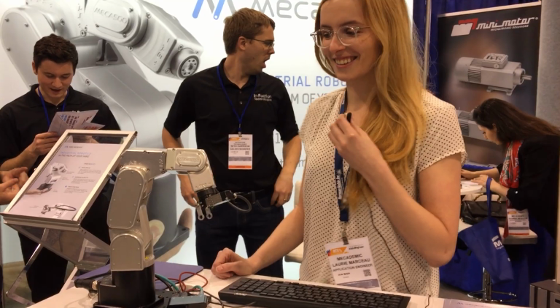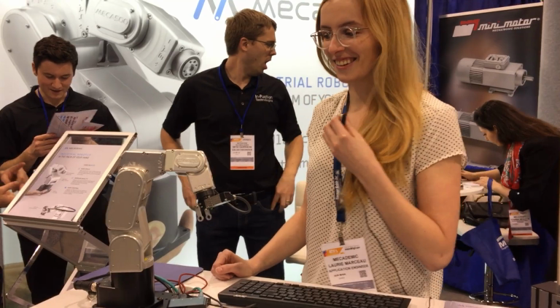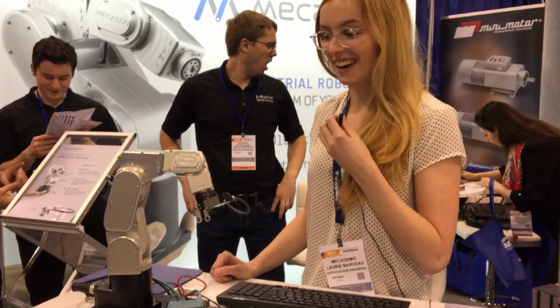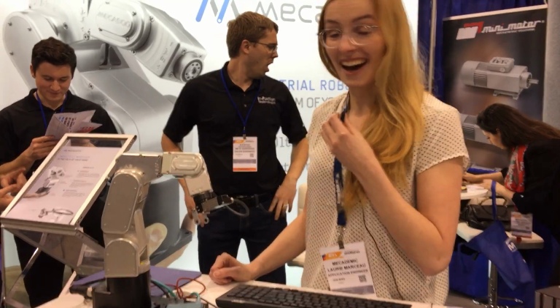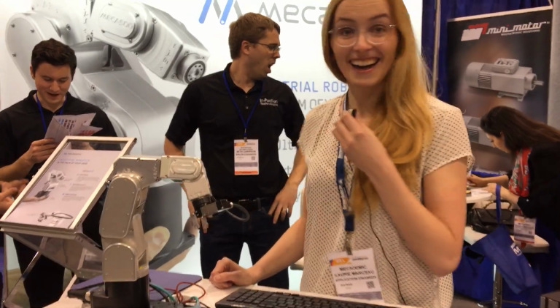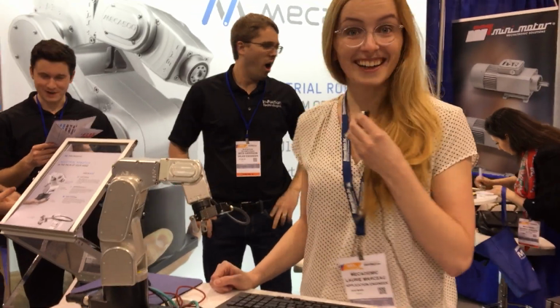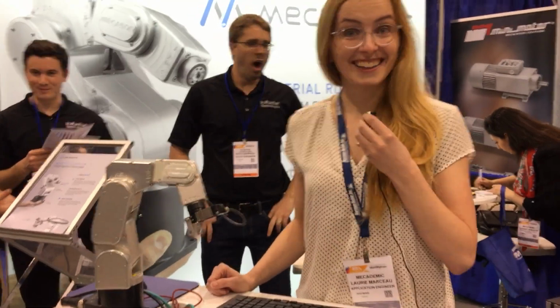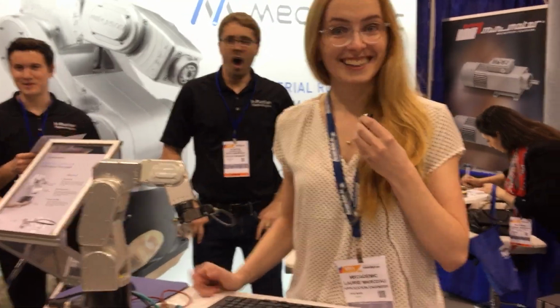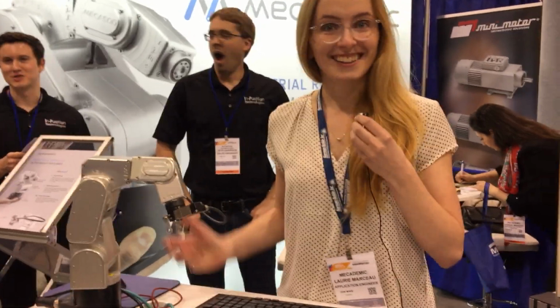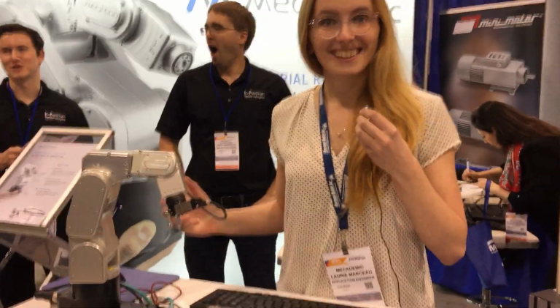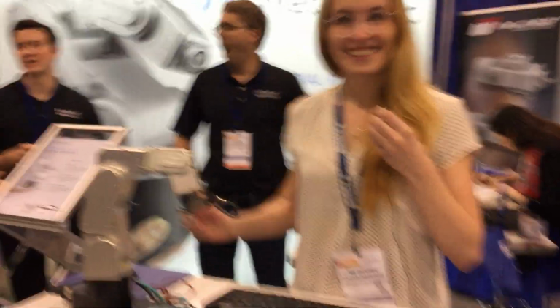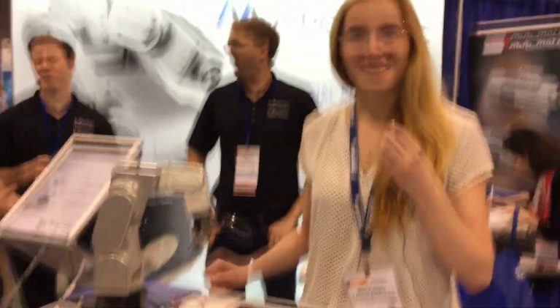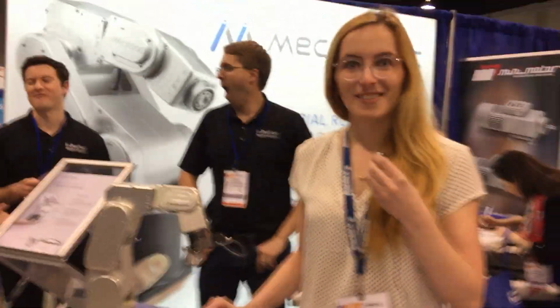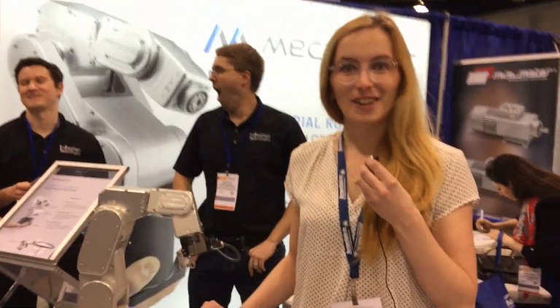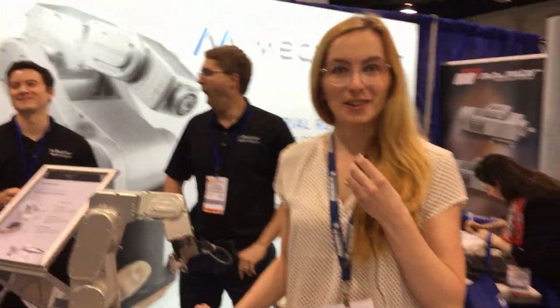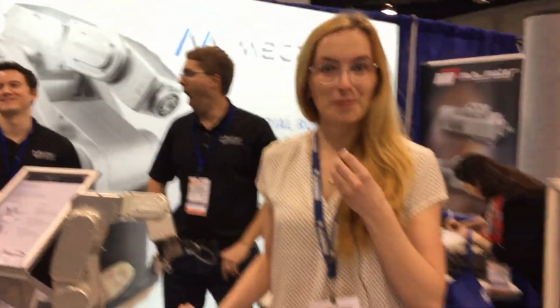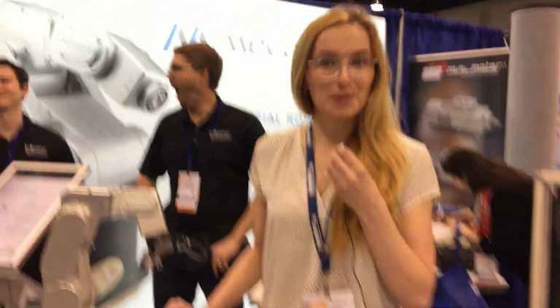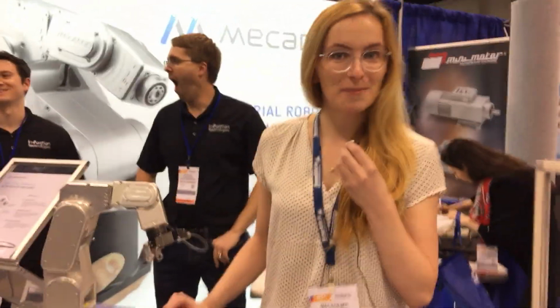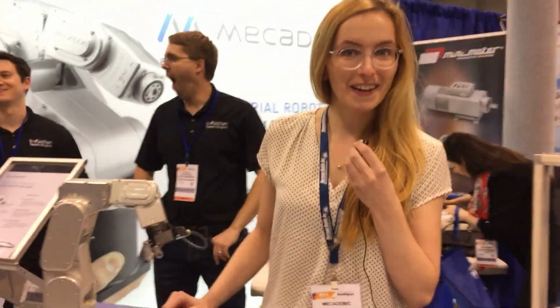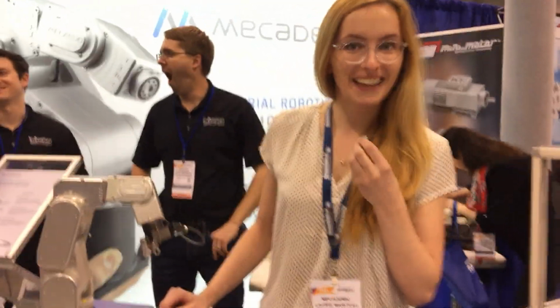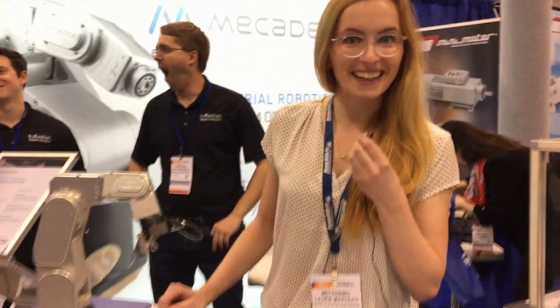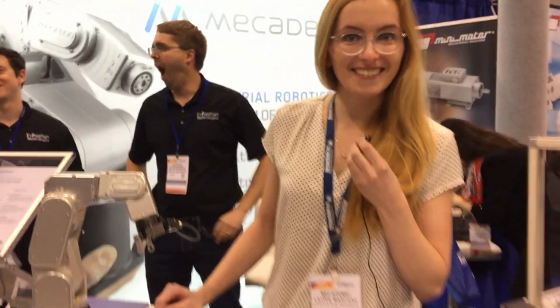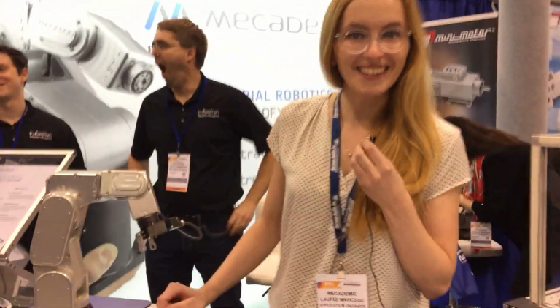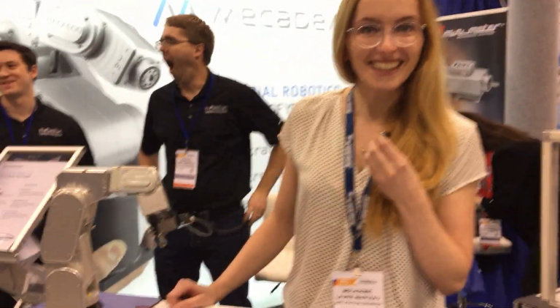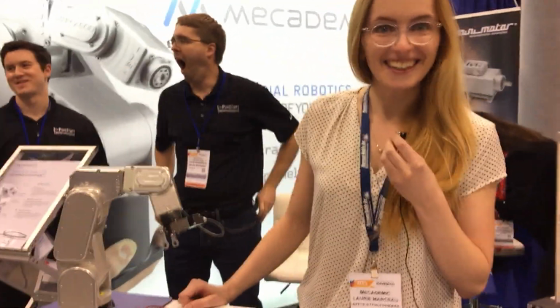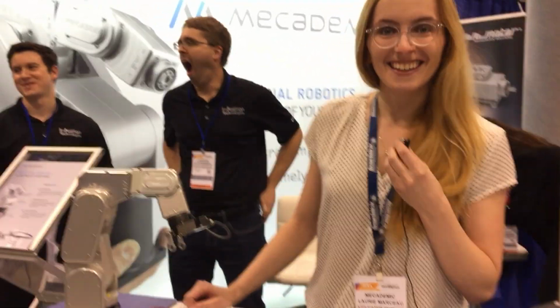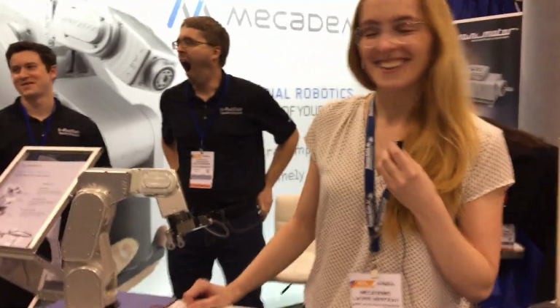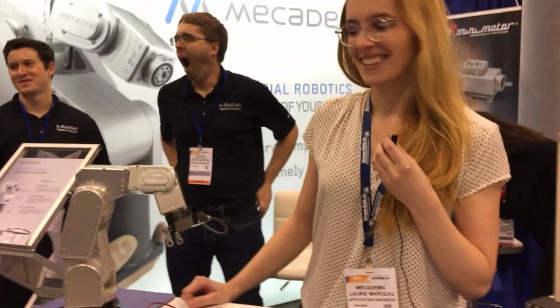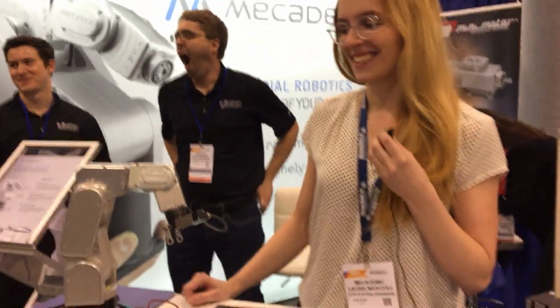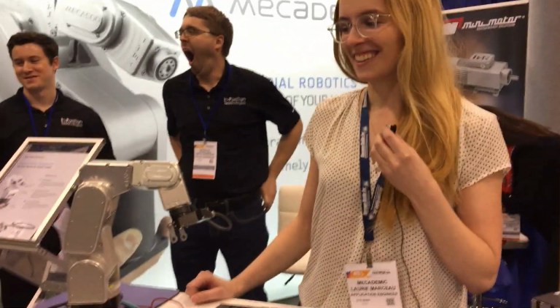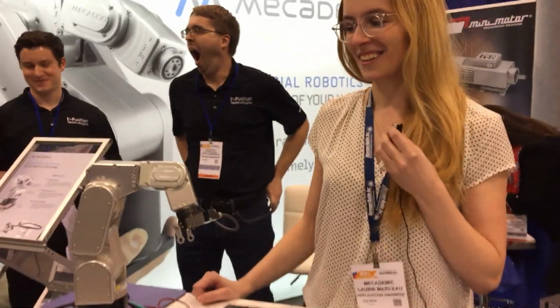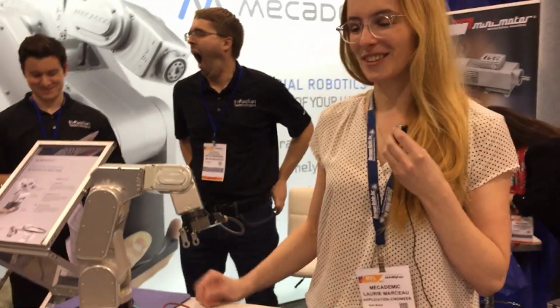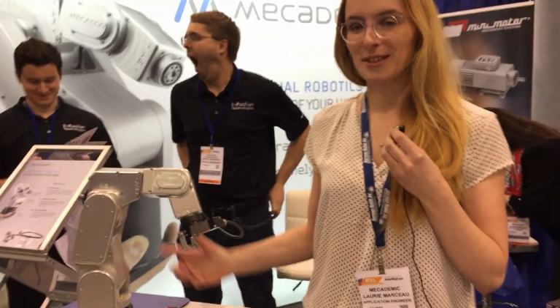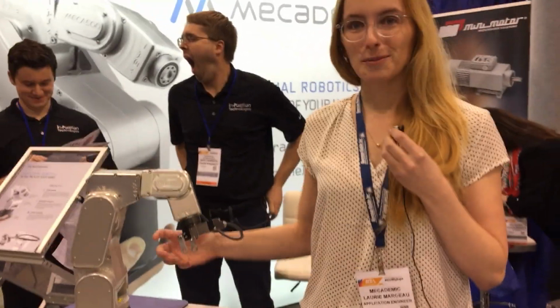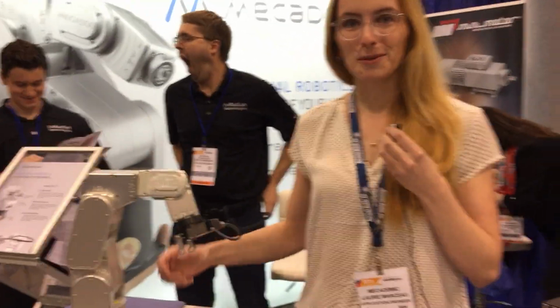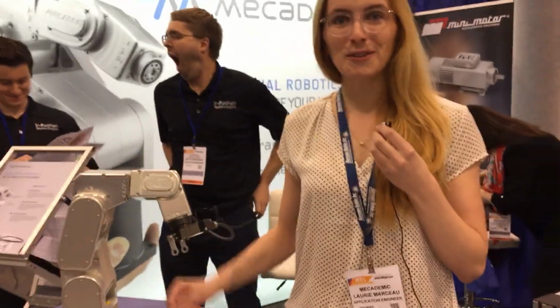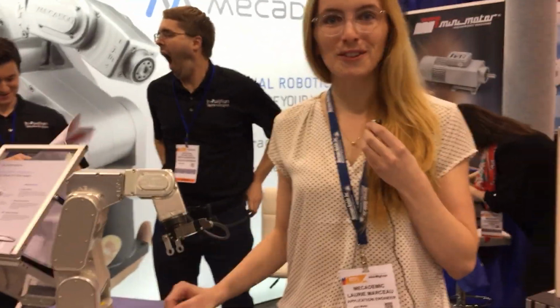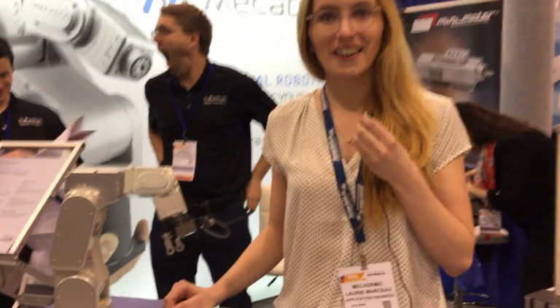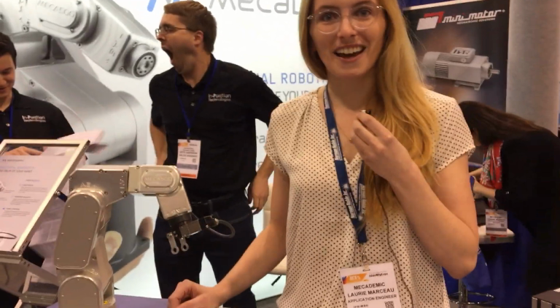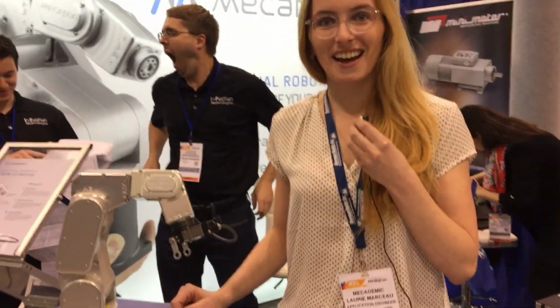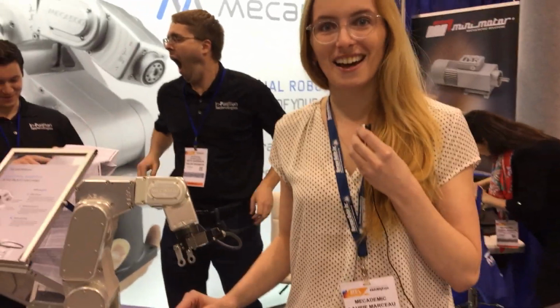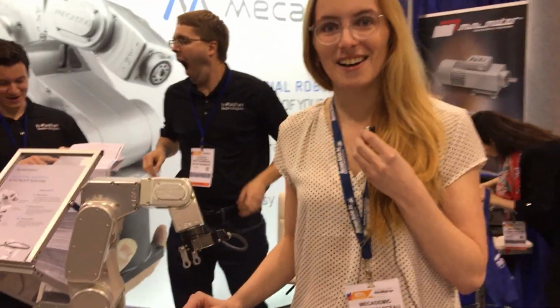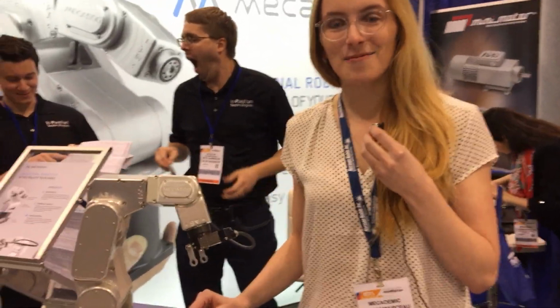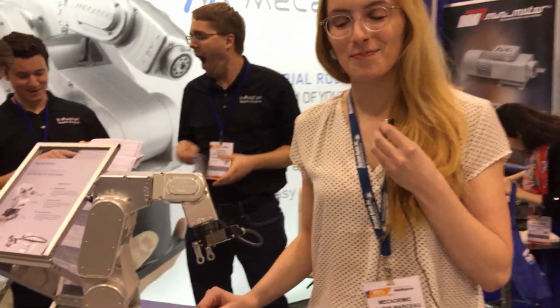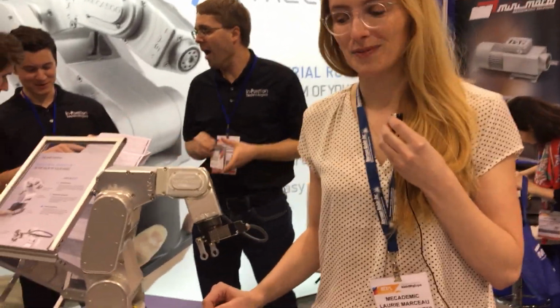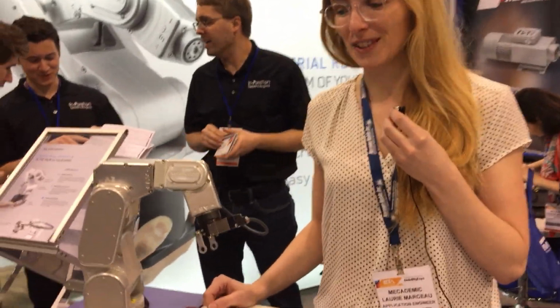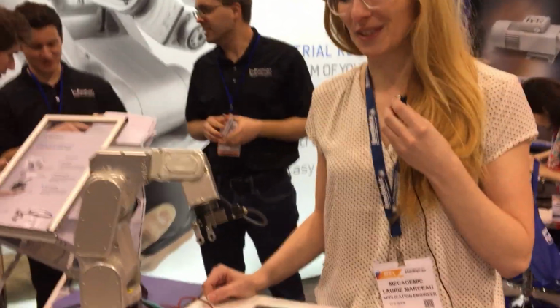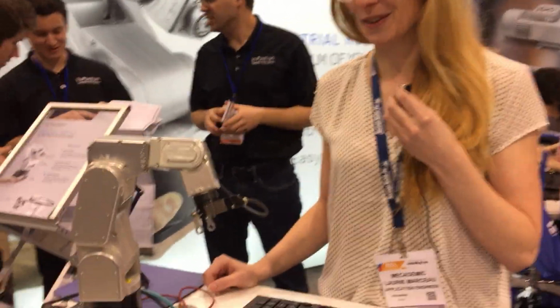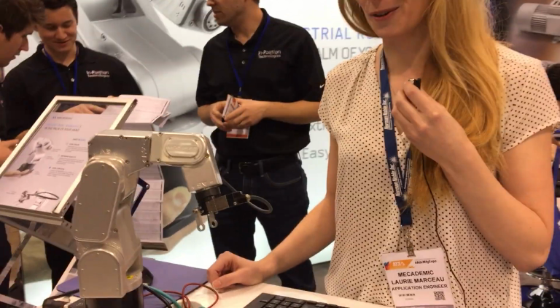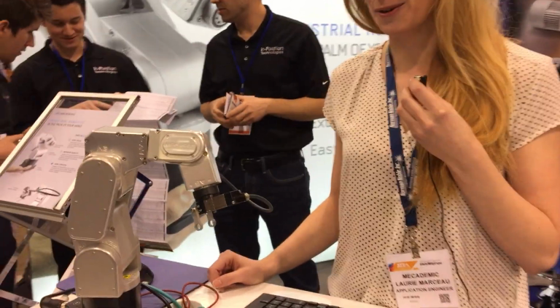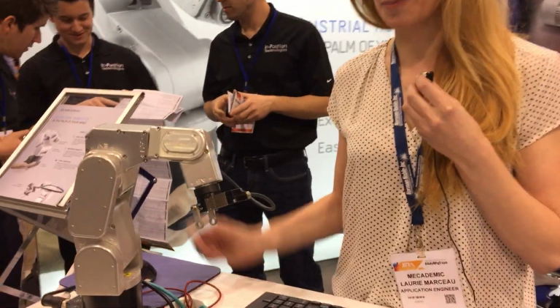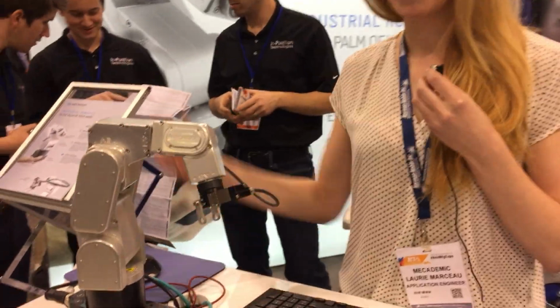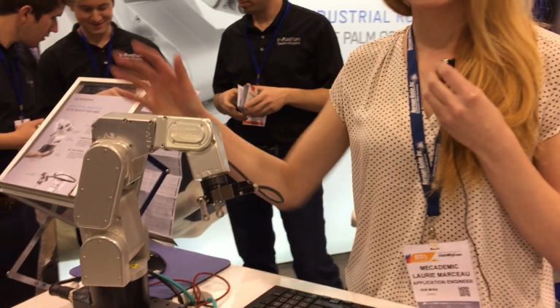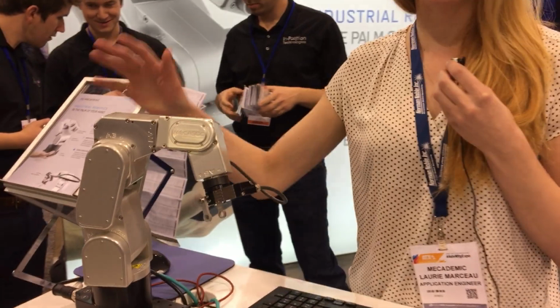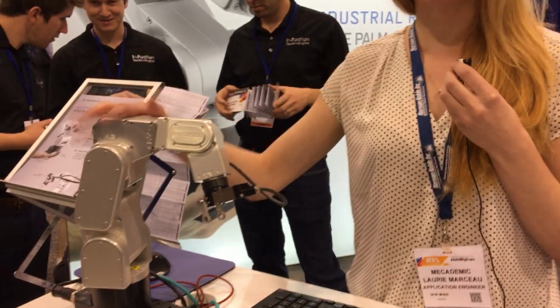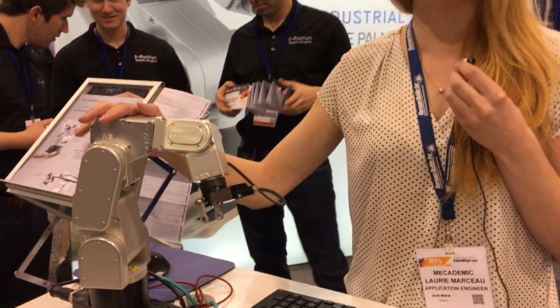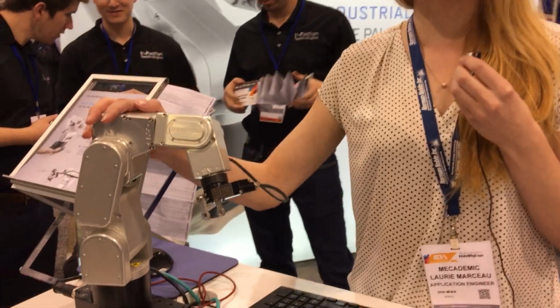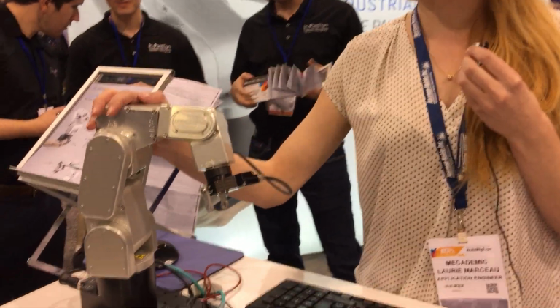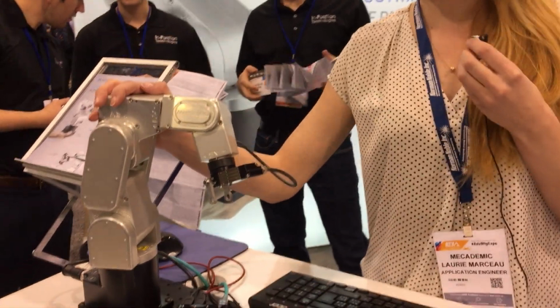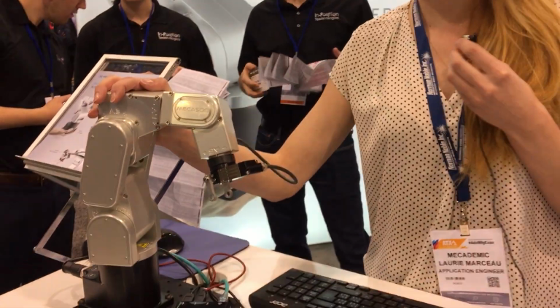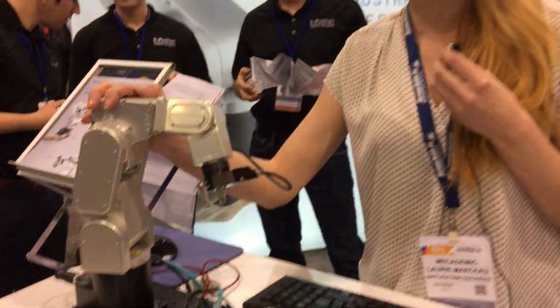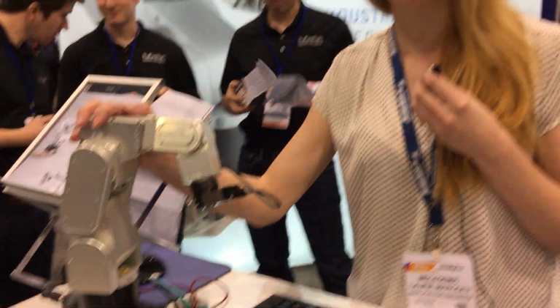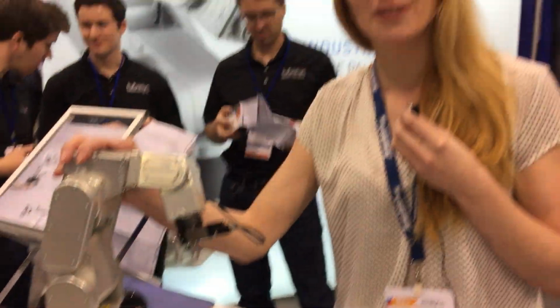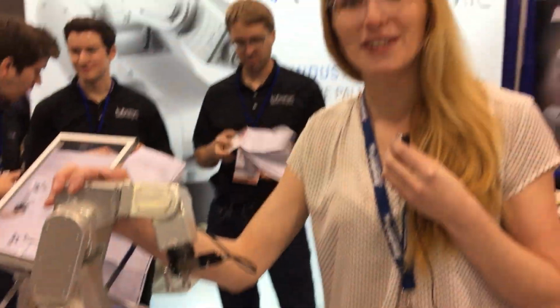Hi! Welcome to Mechademic. Here is our booth. This is the Mecha 500.